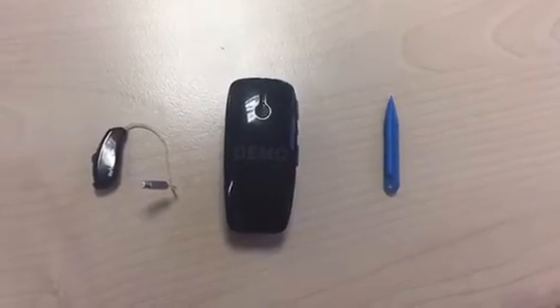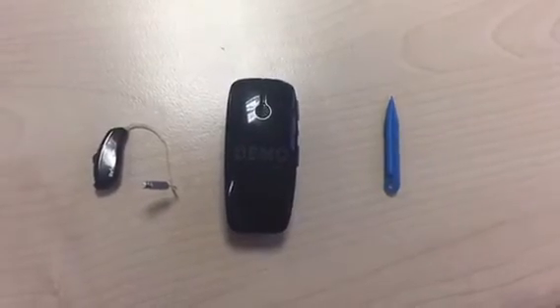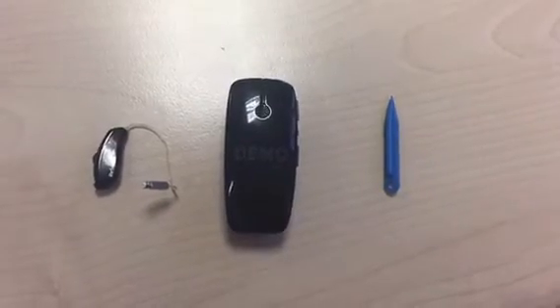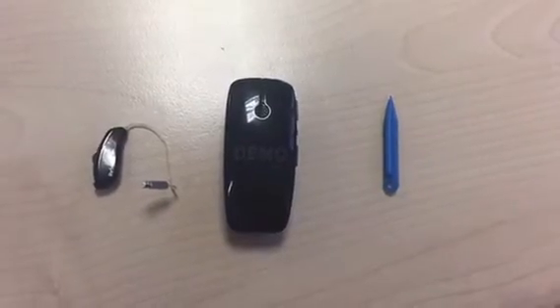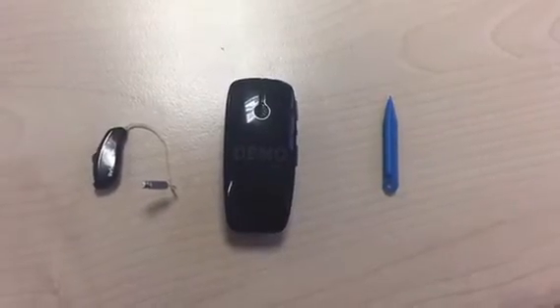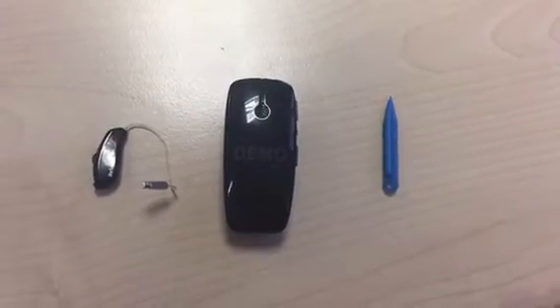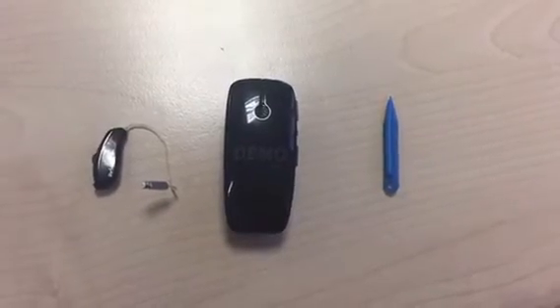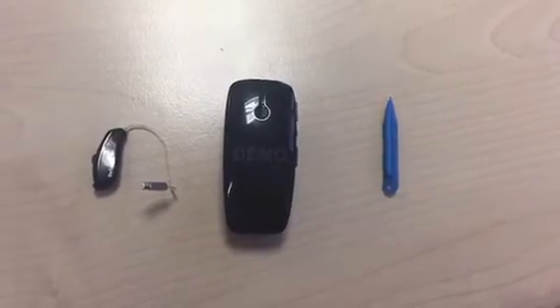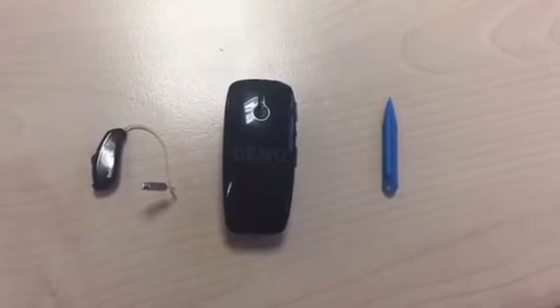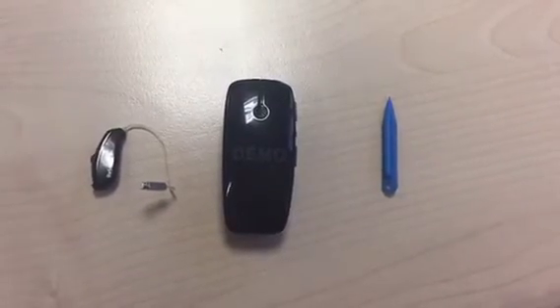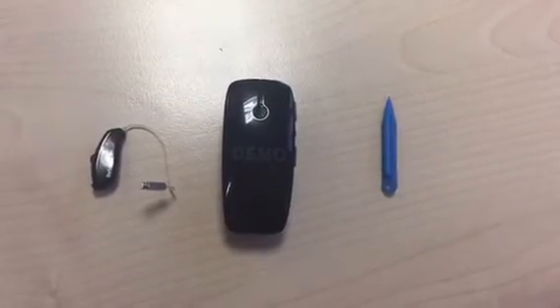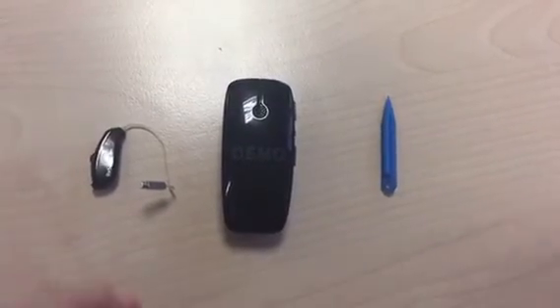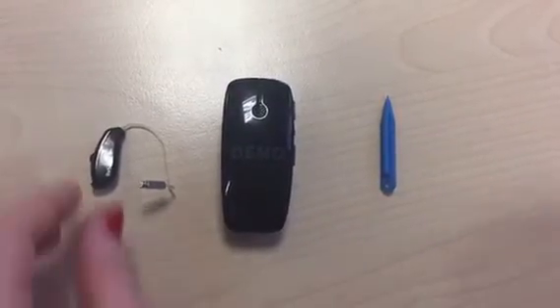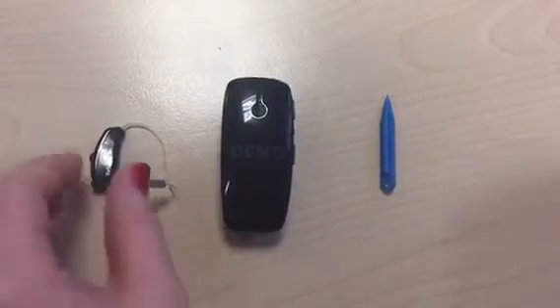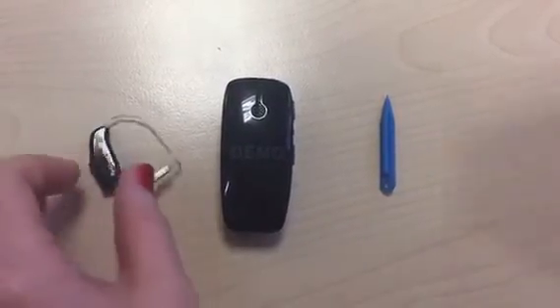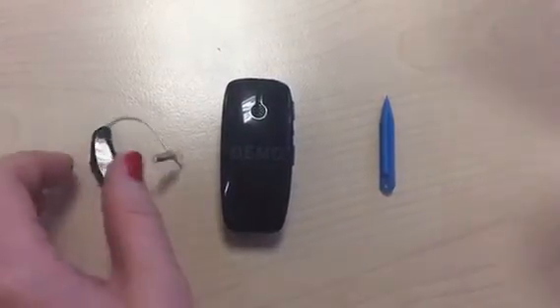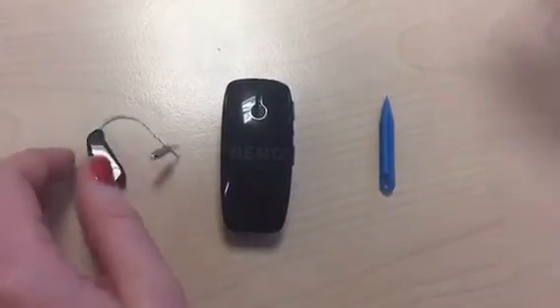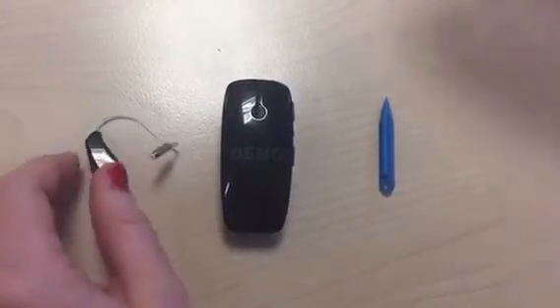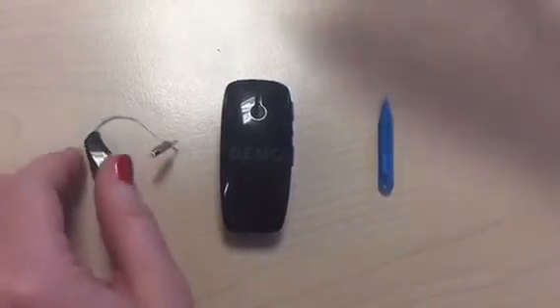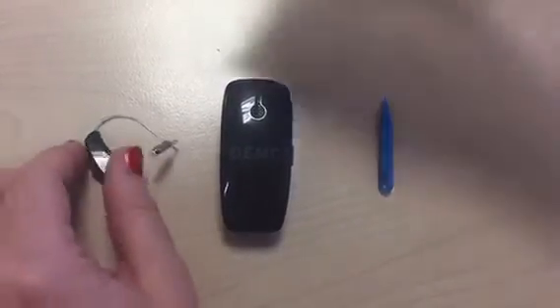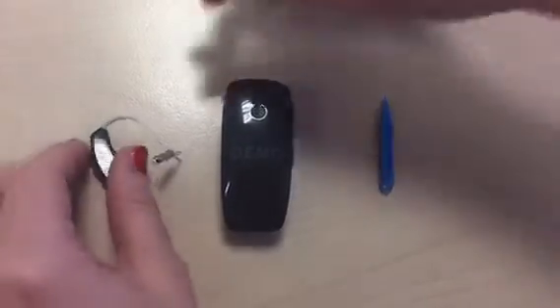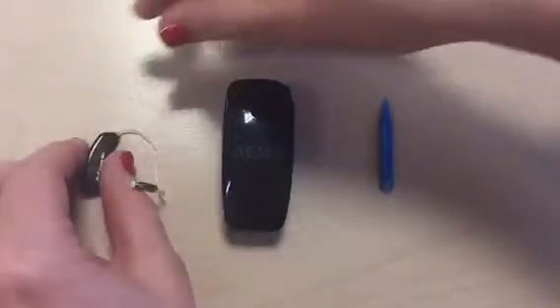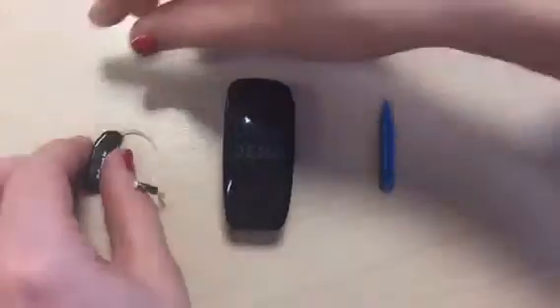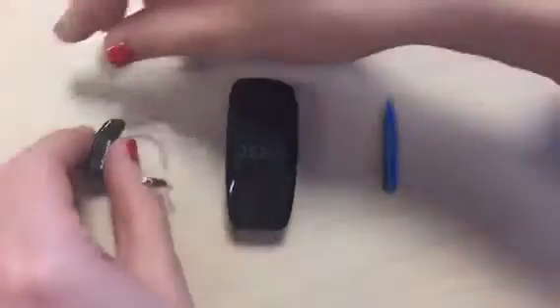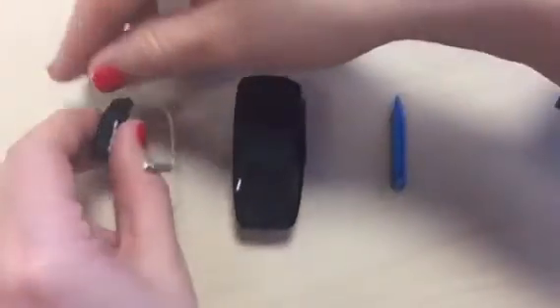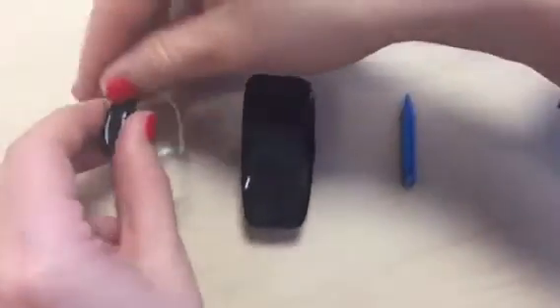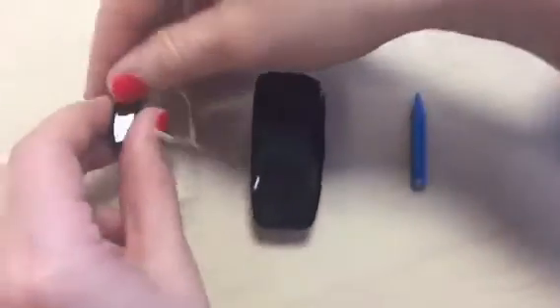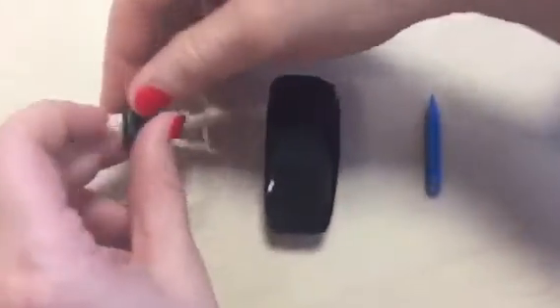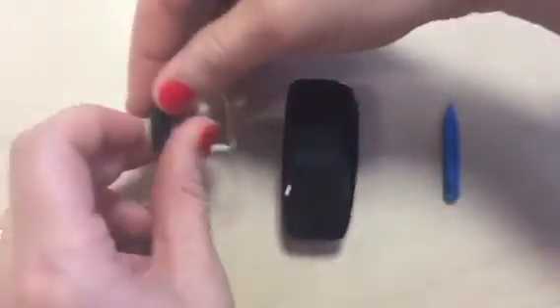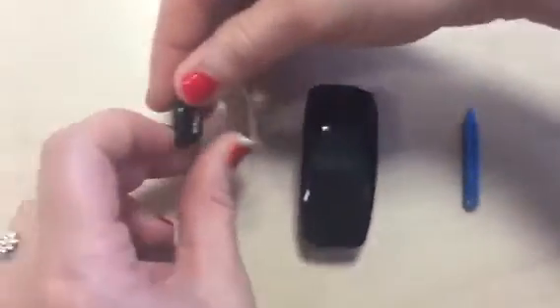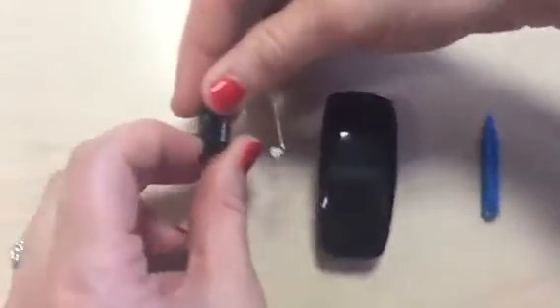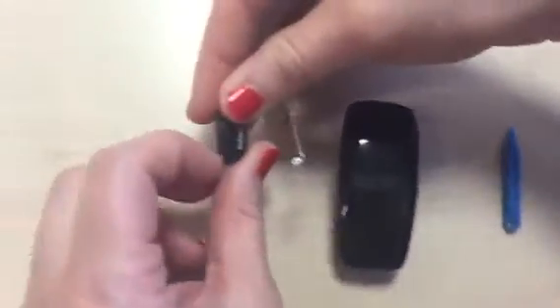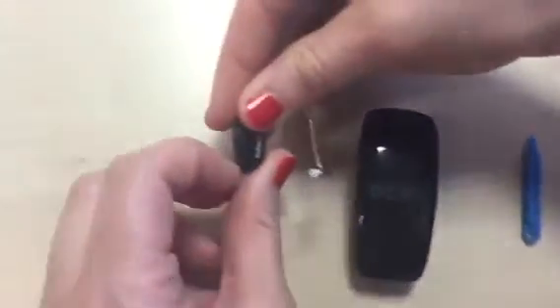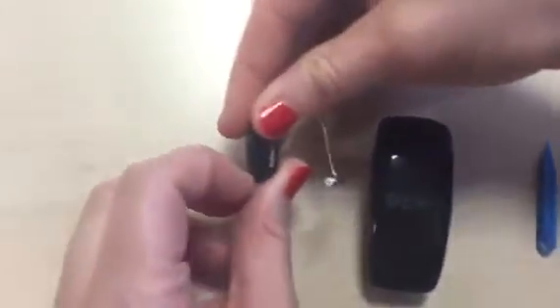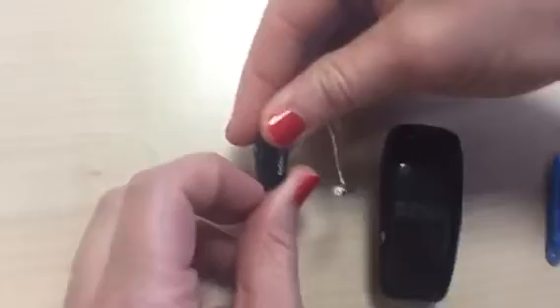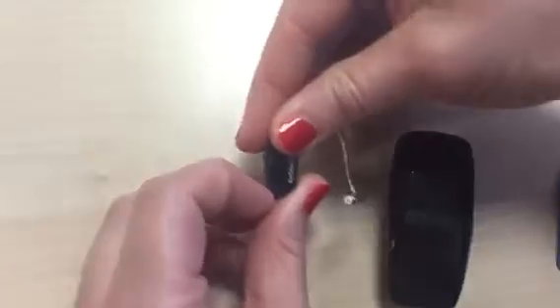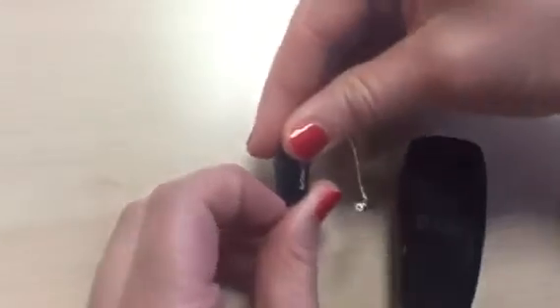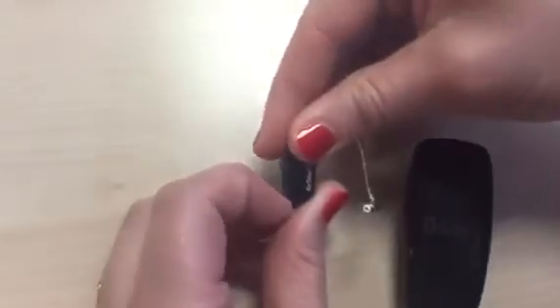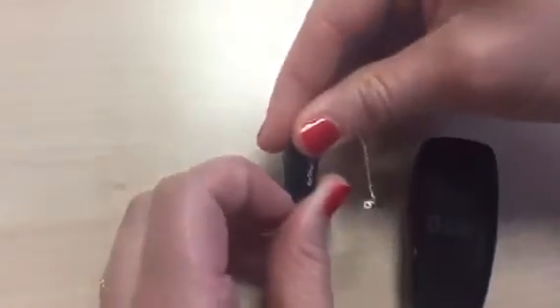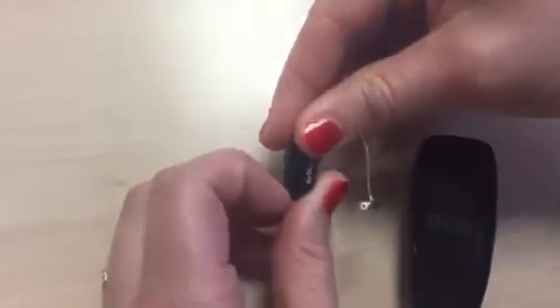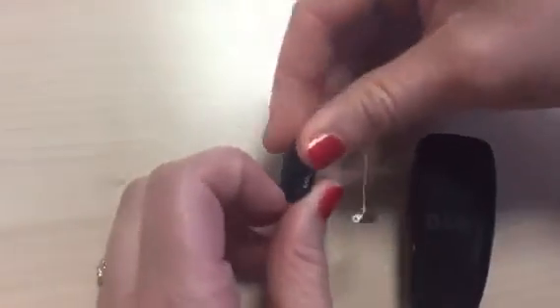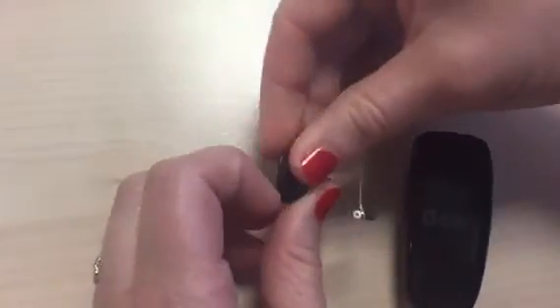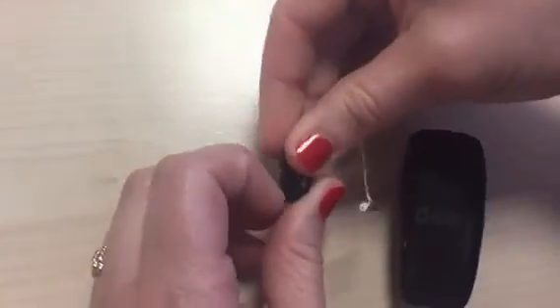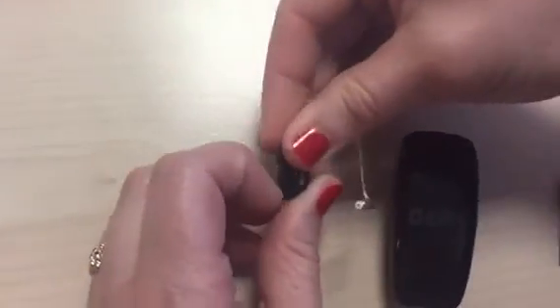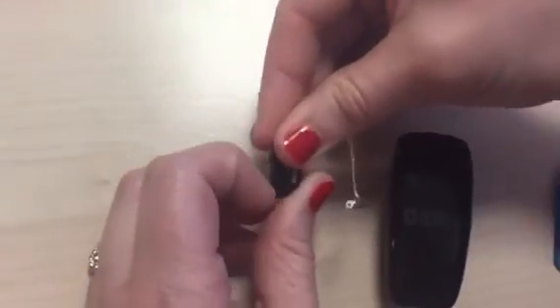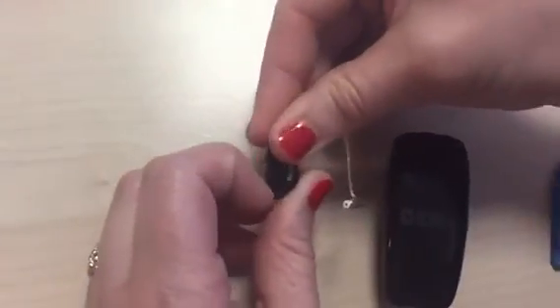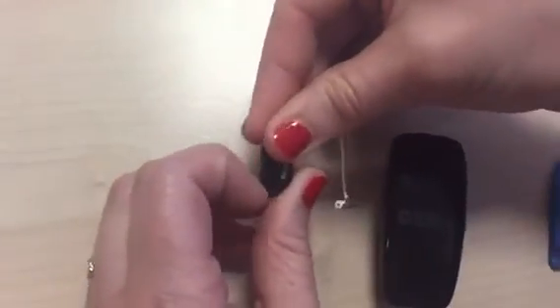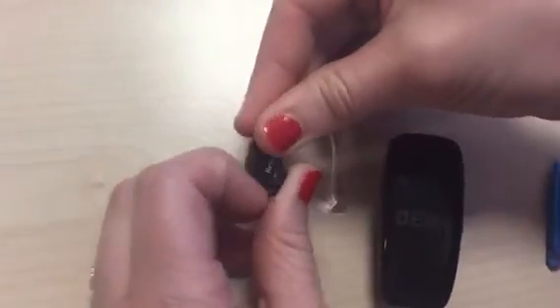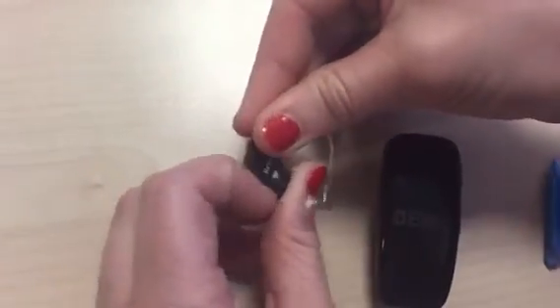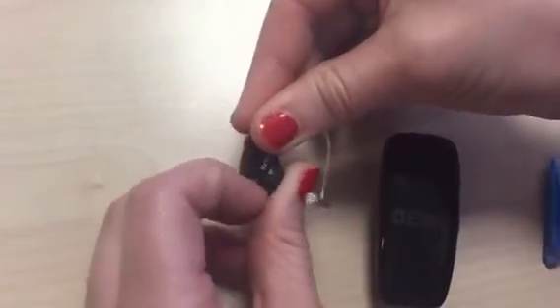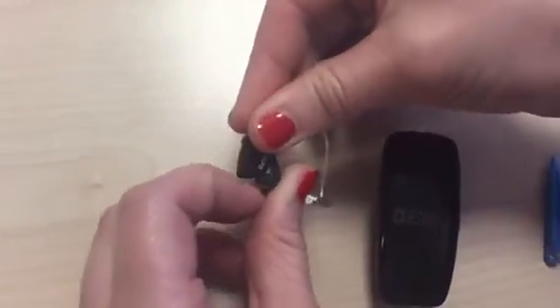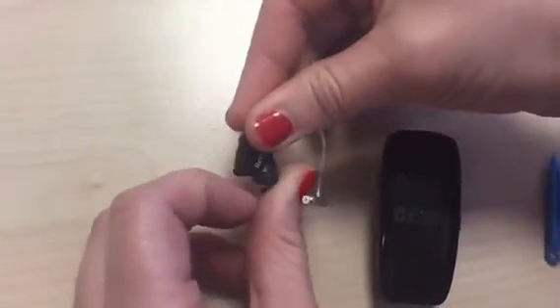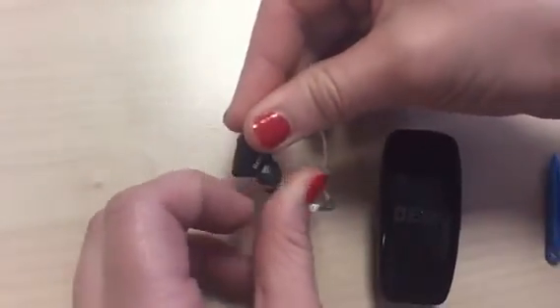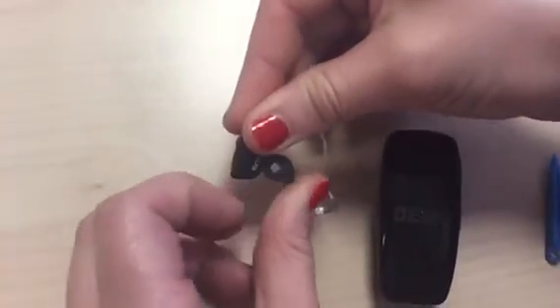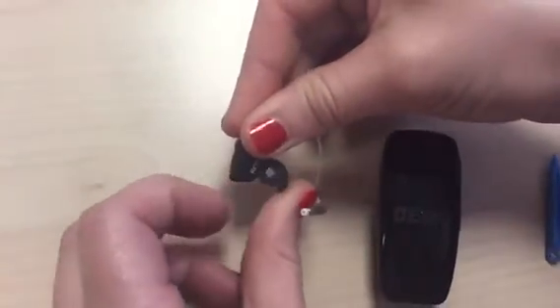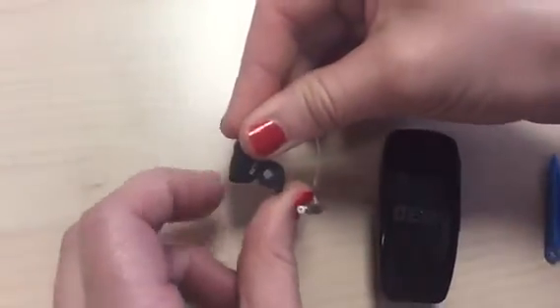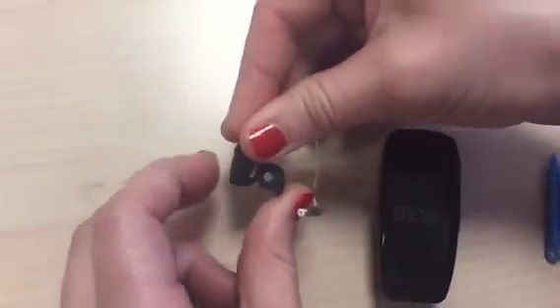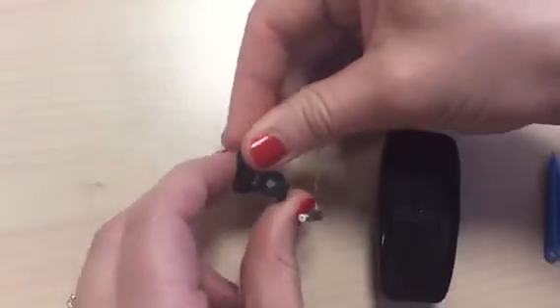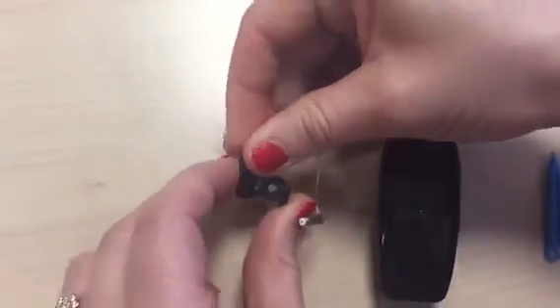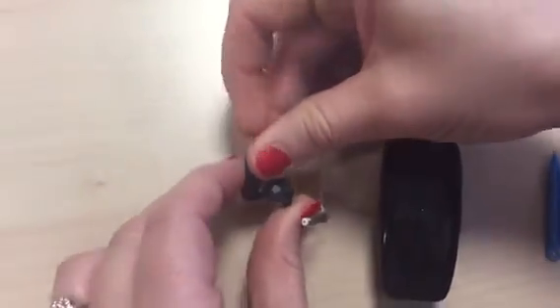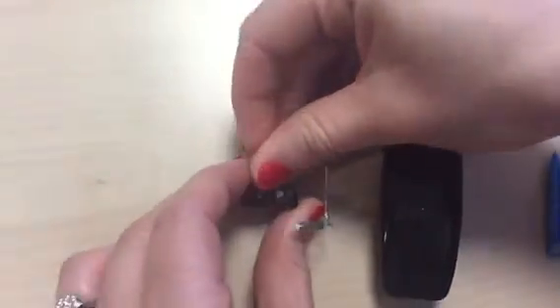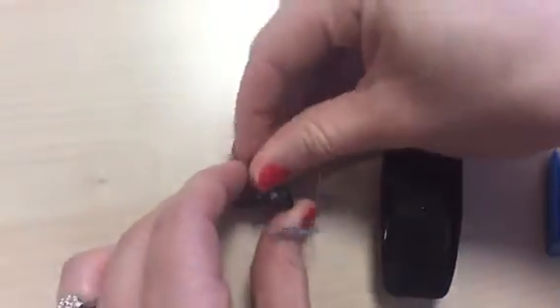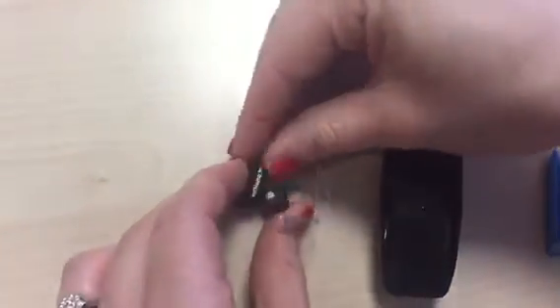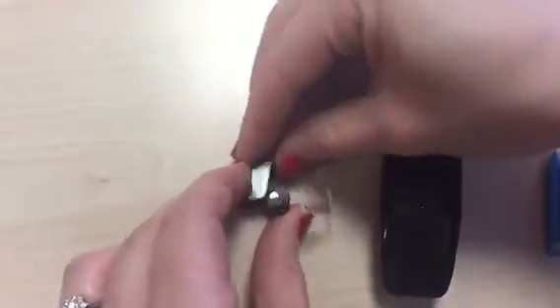To start with, take the hearing aid and open the battery door, turning it off.